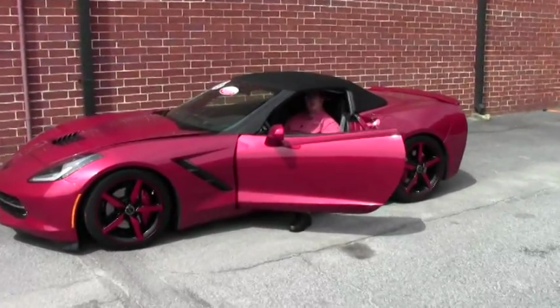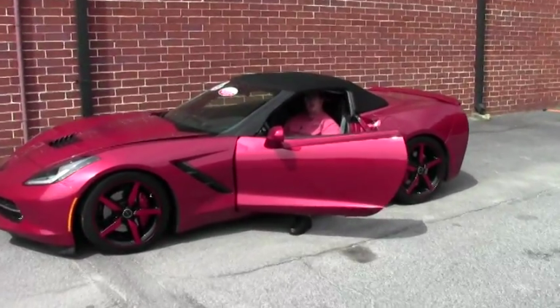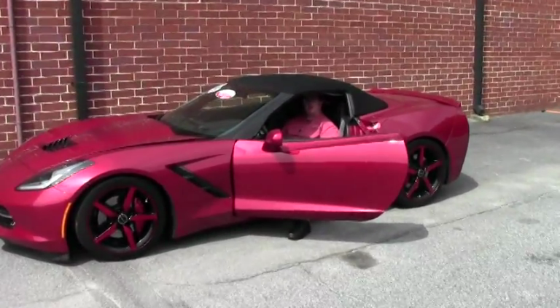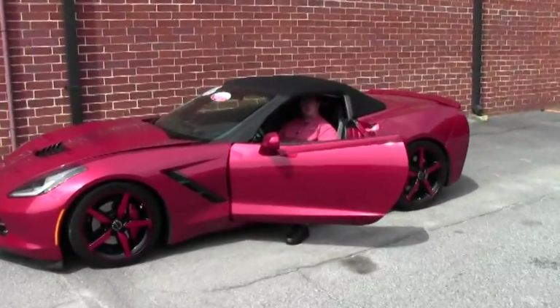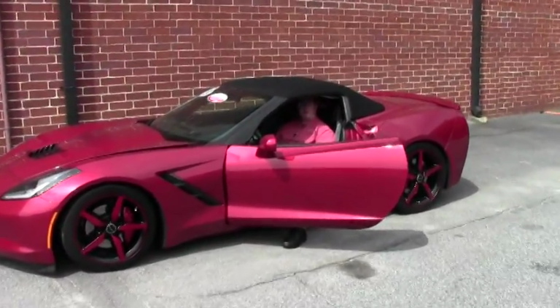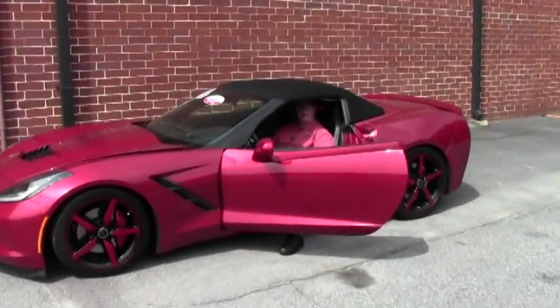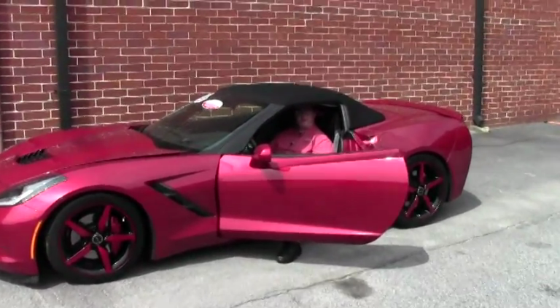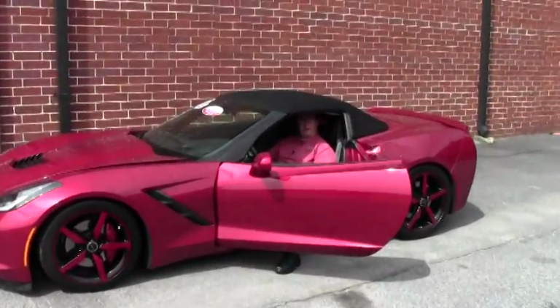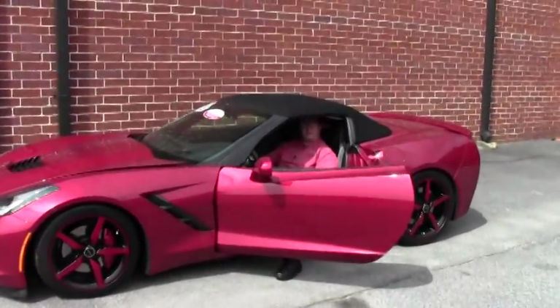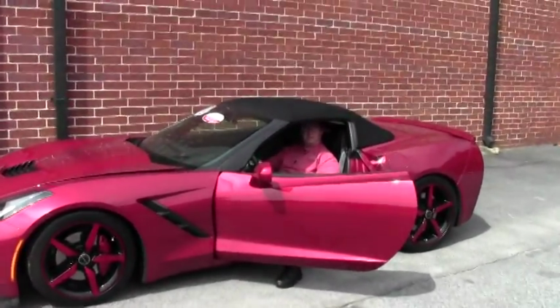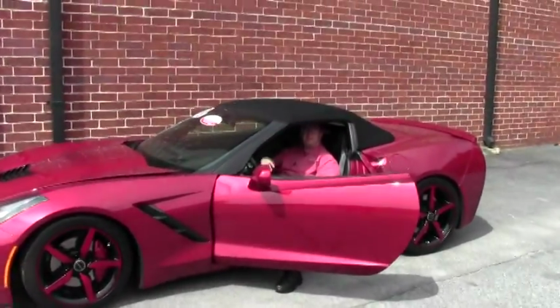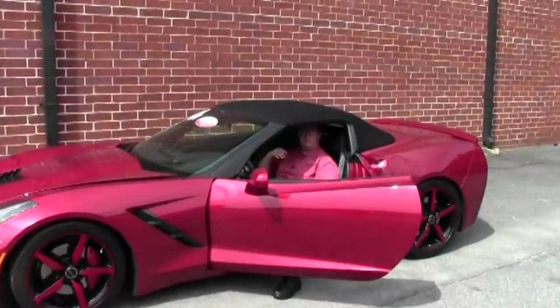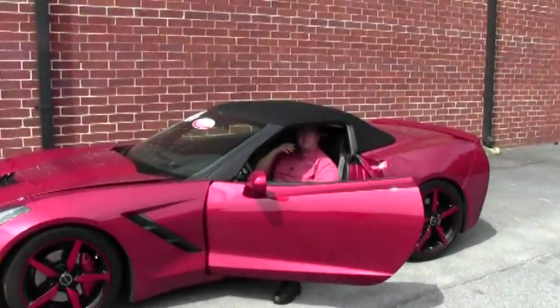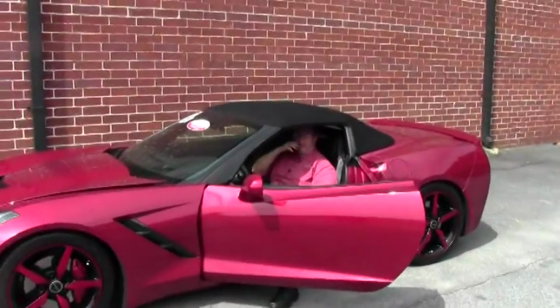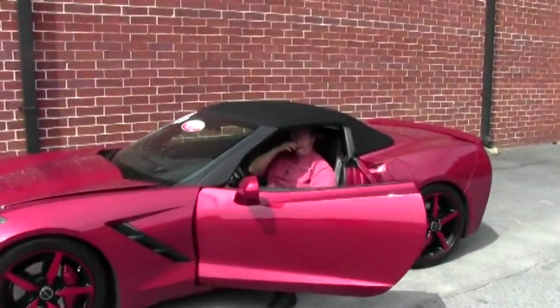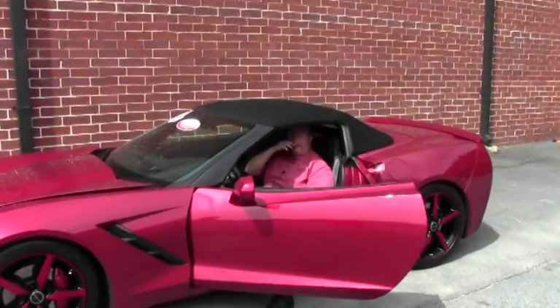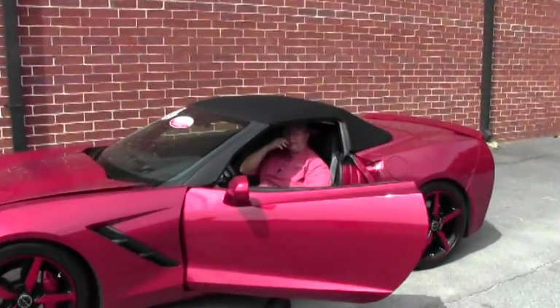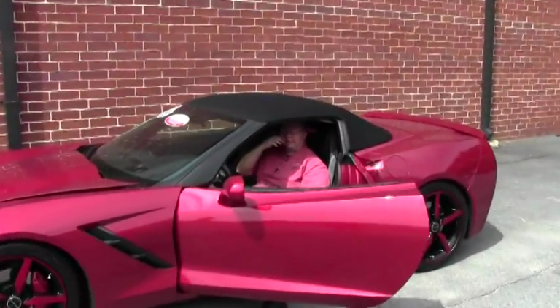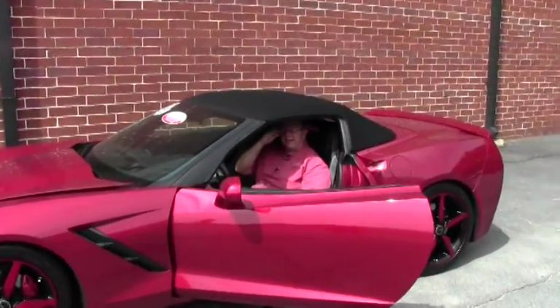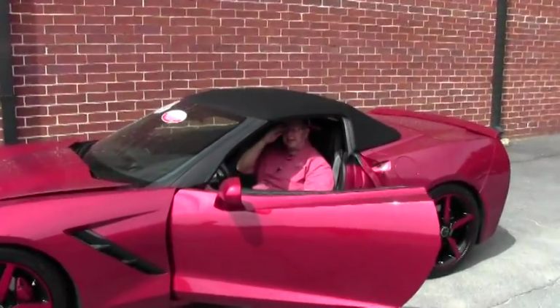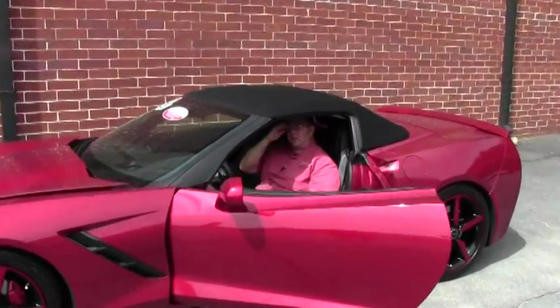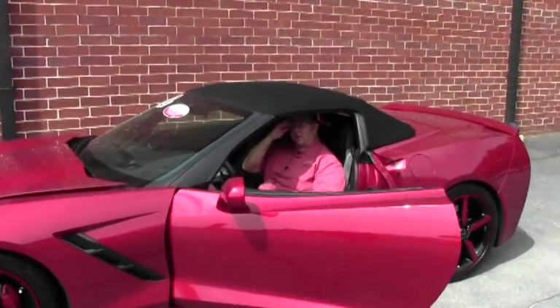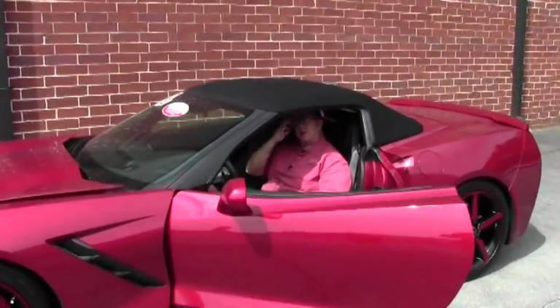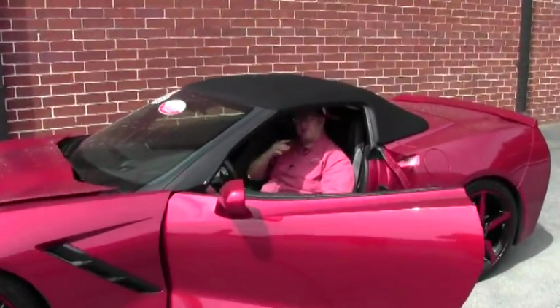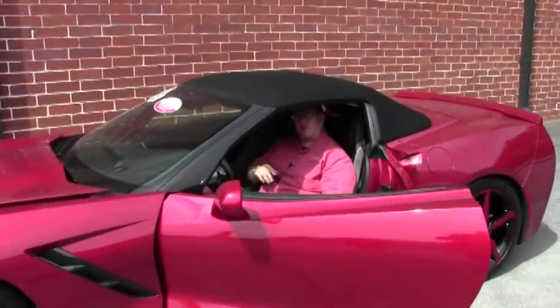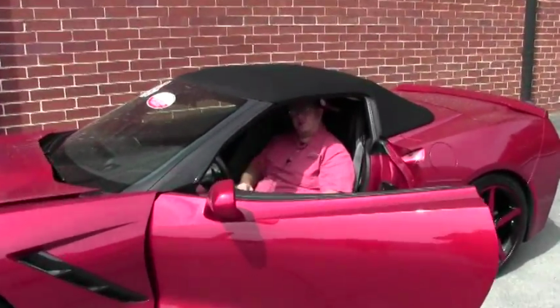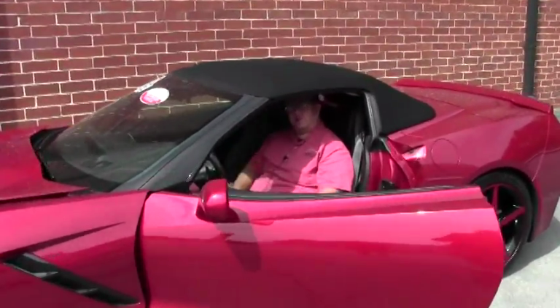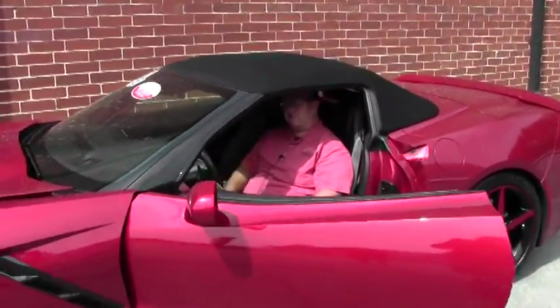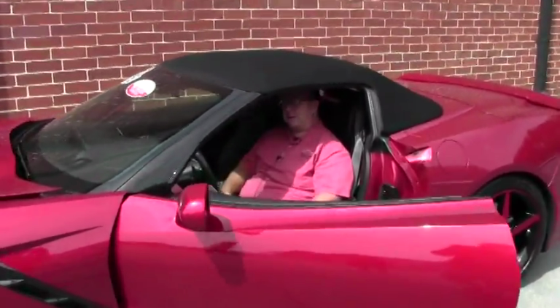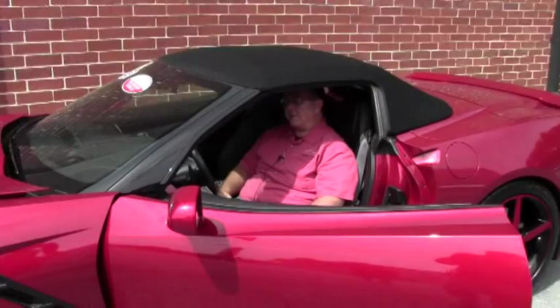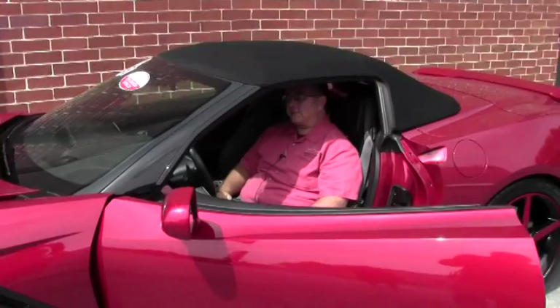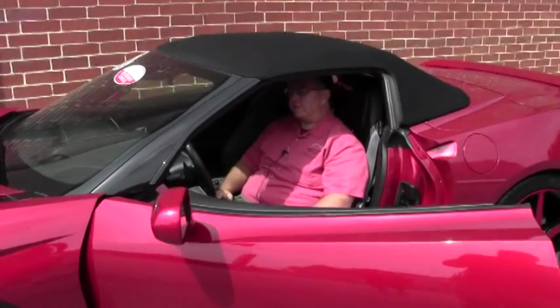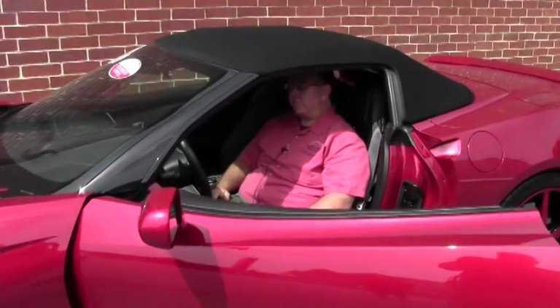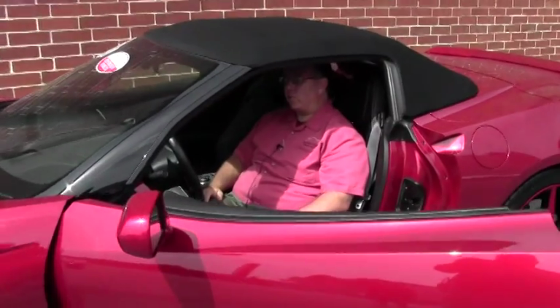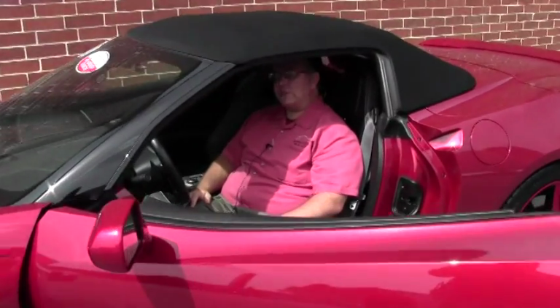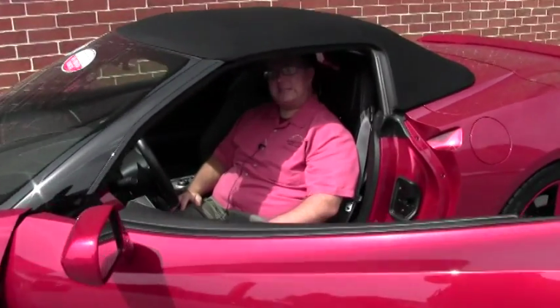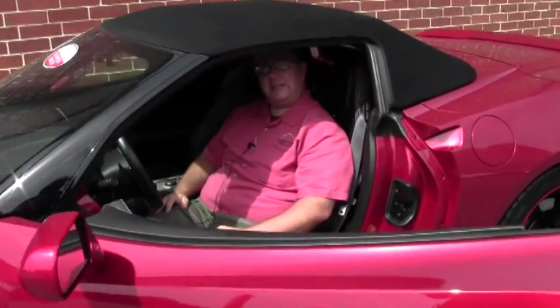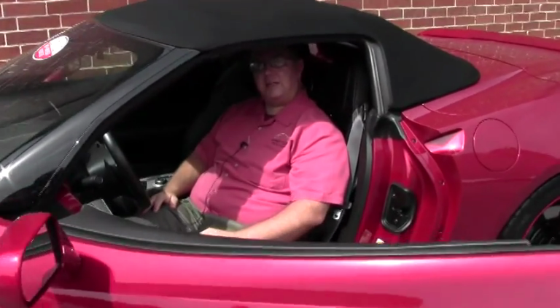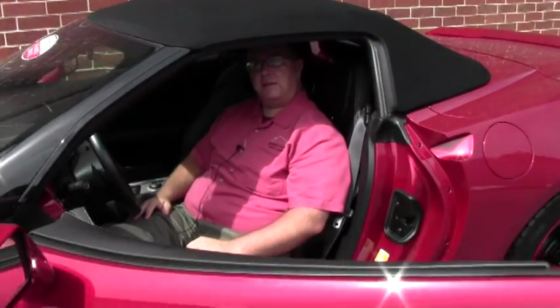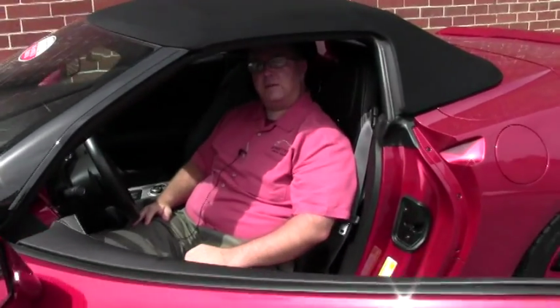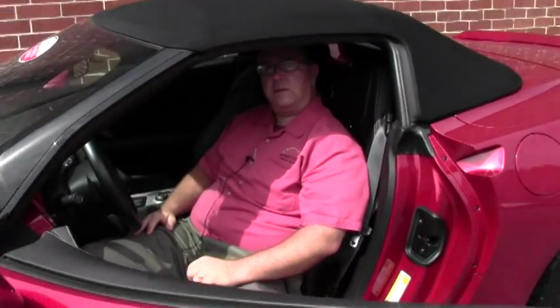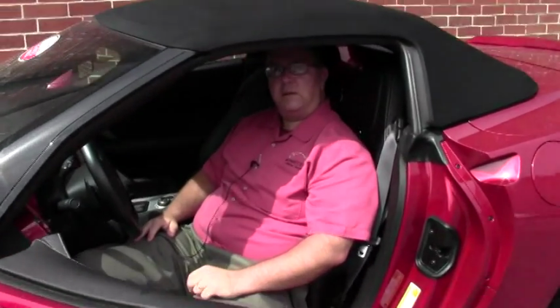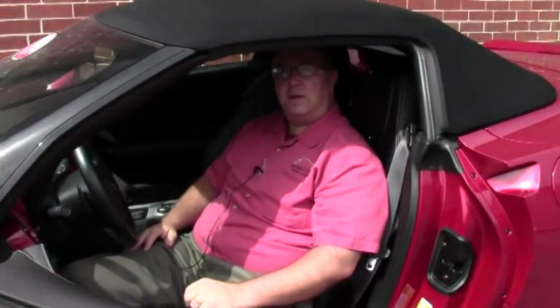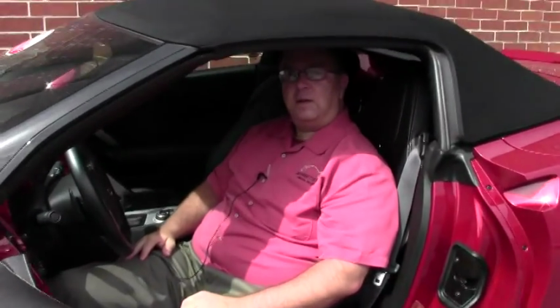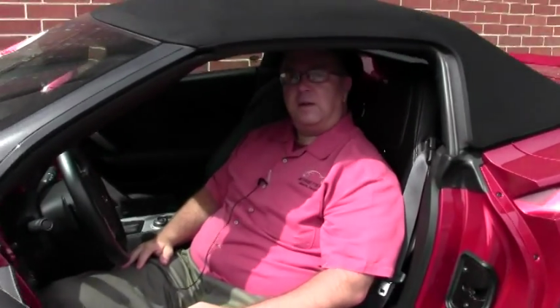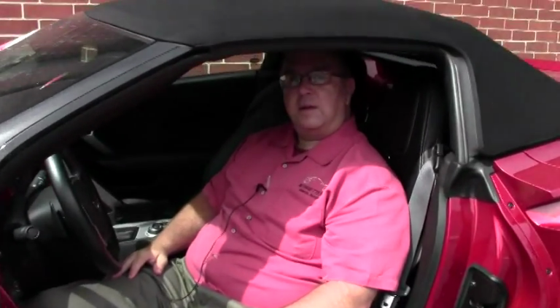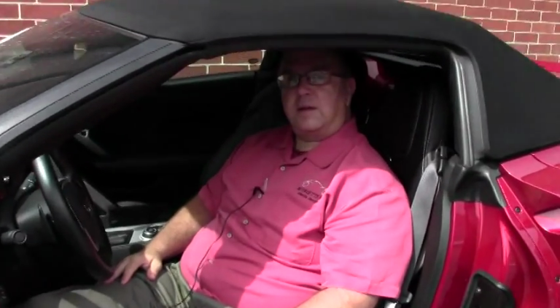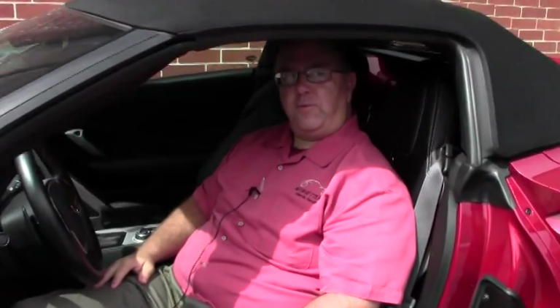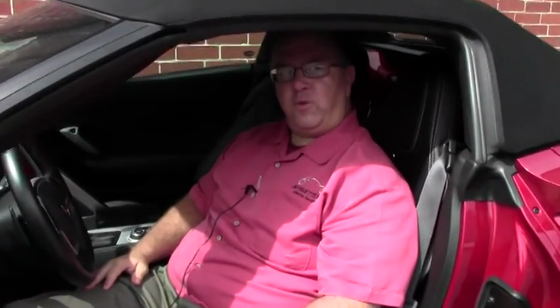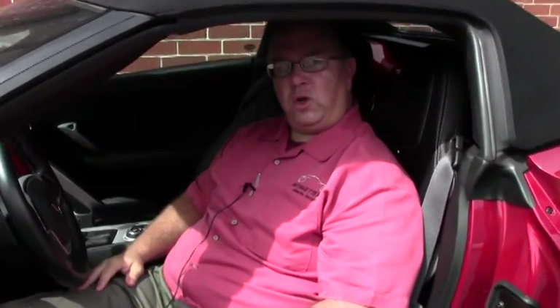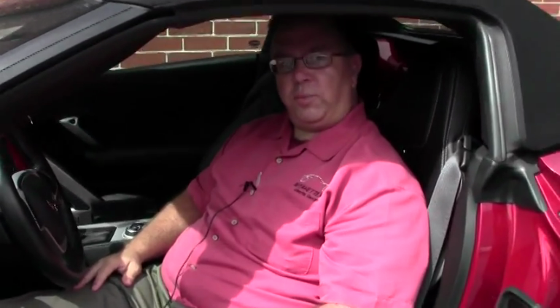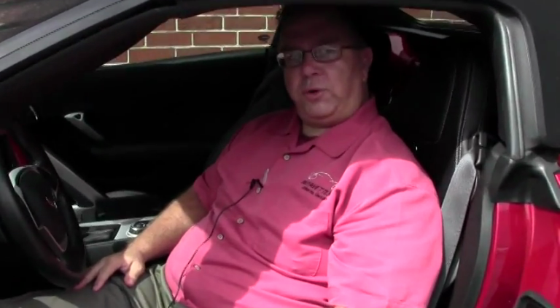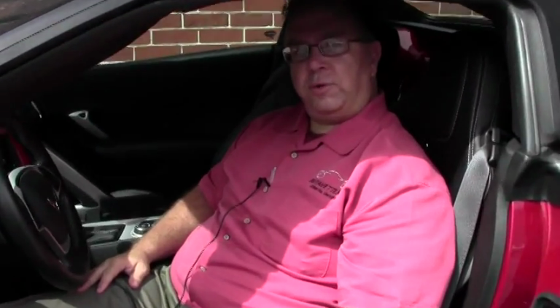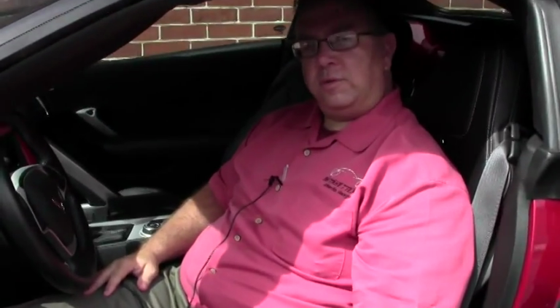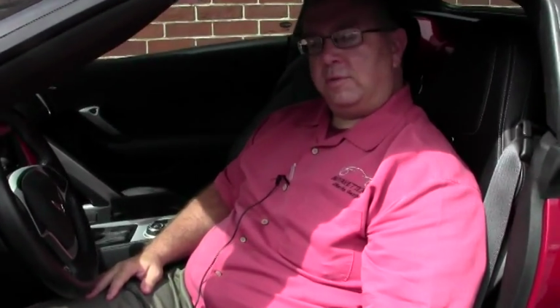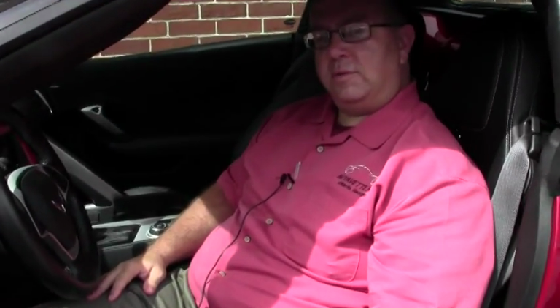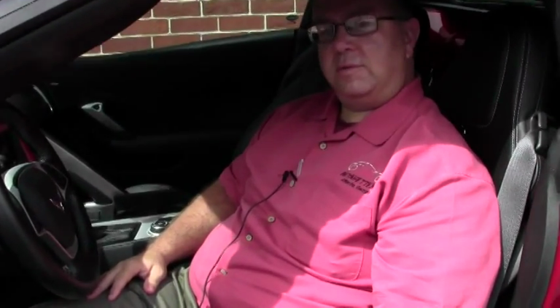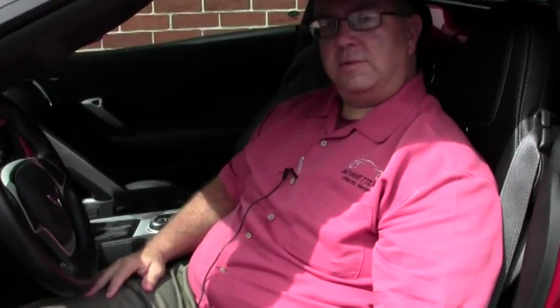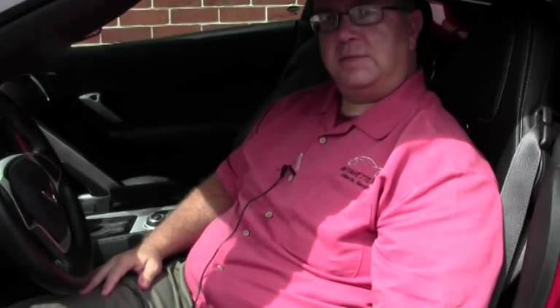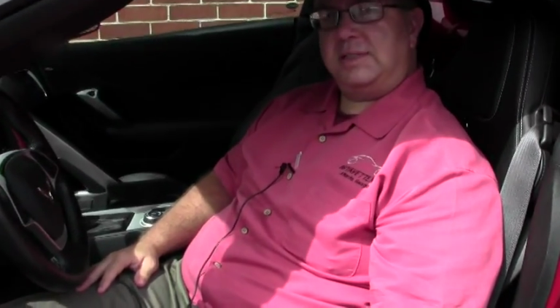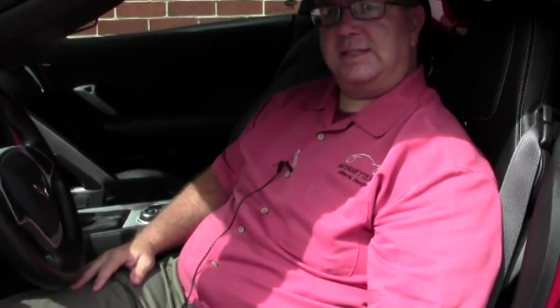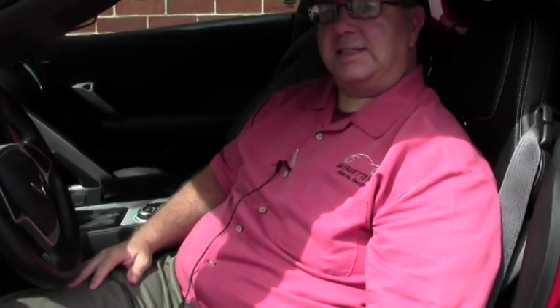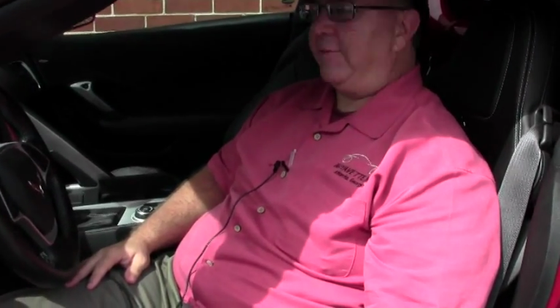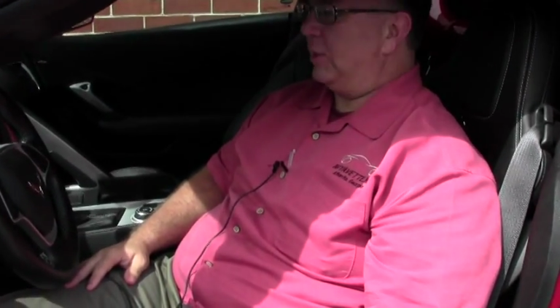Welcome to Buy A Vet. Today we get to take a look at our first 2014 convertible C7.